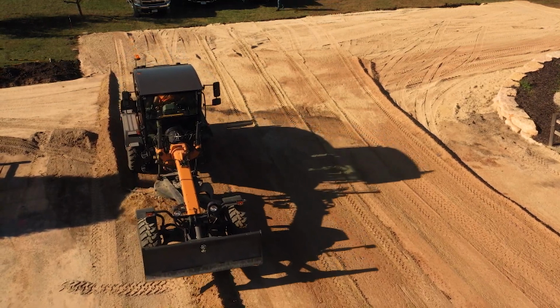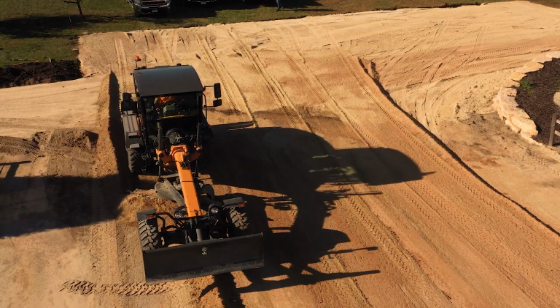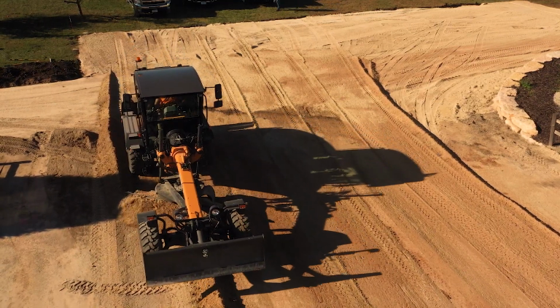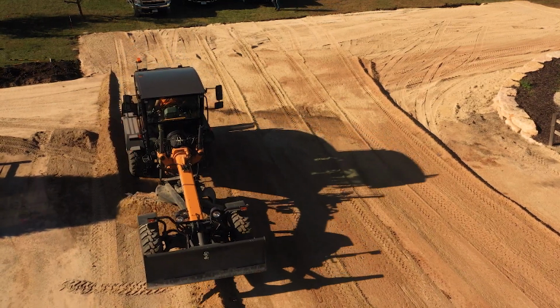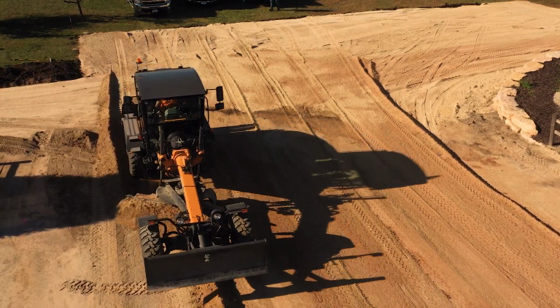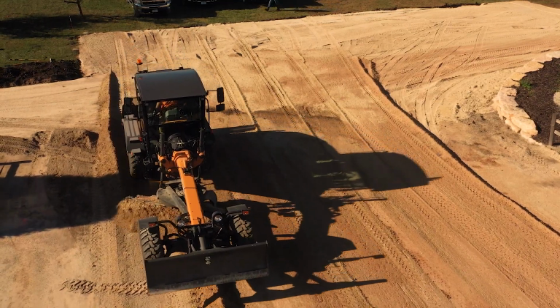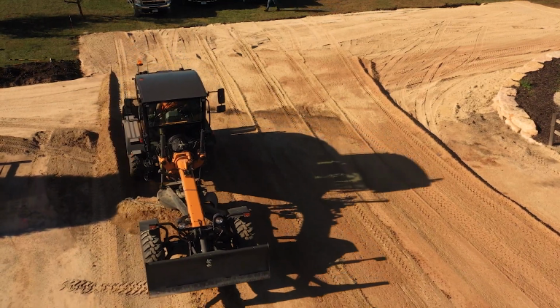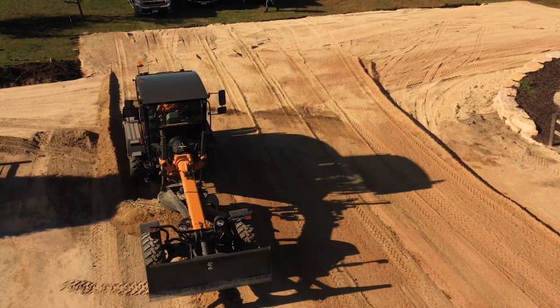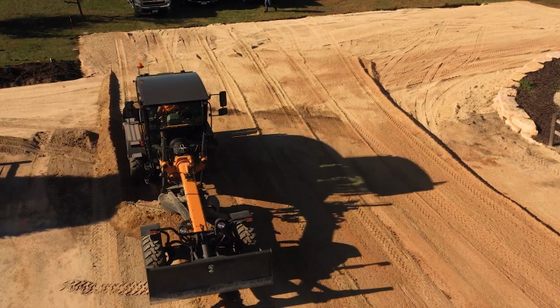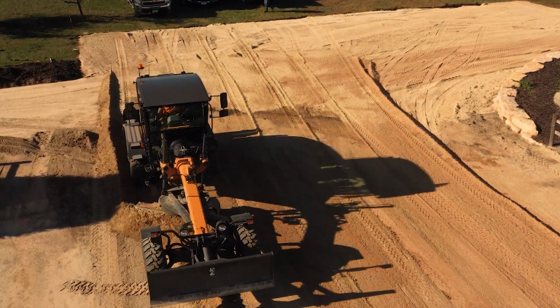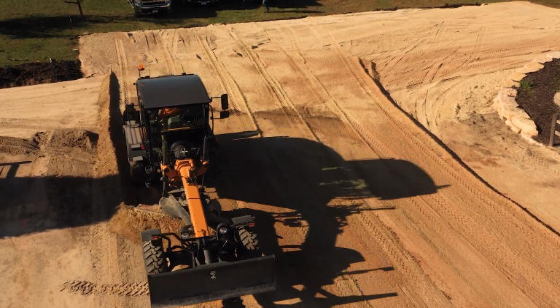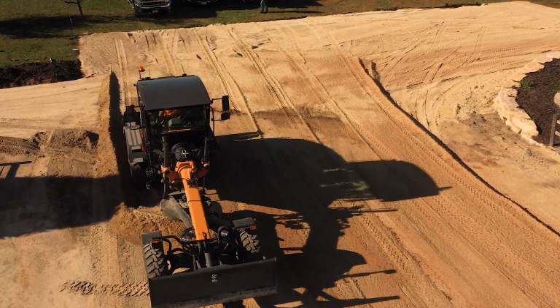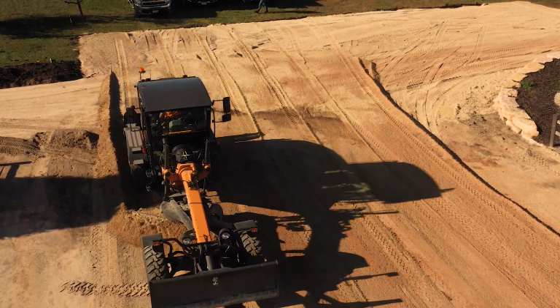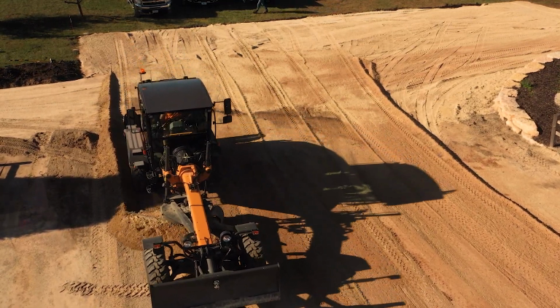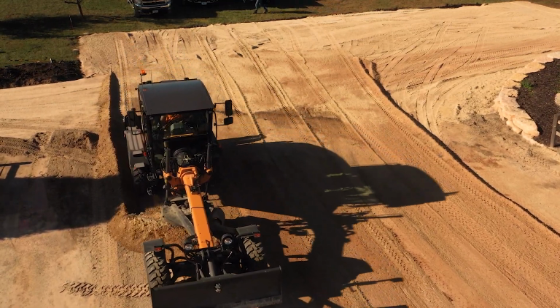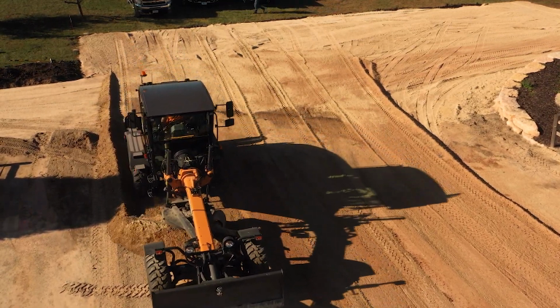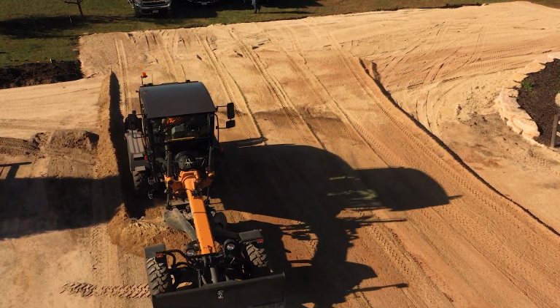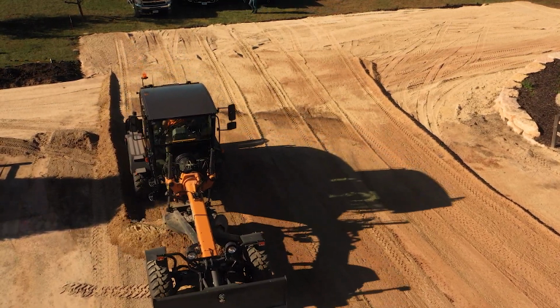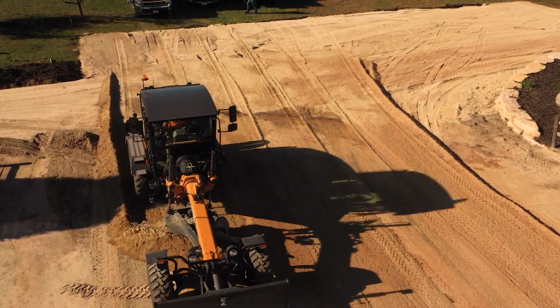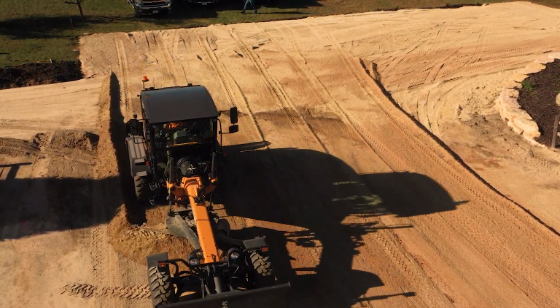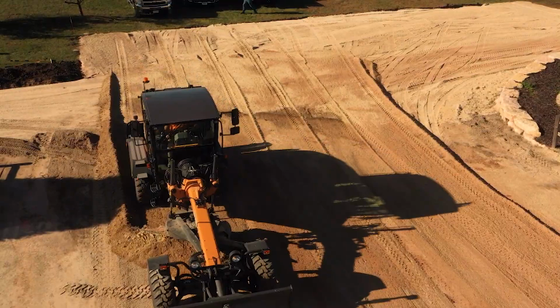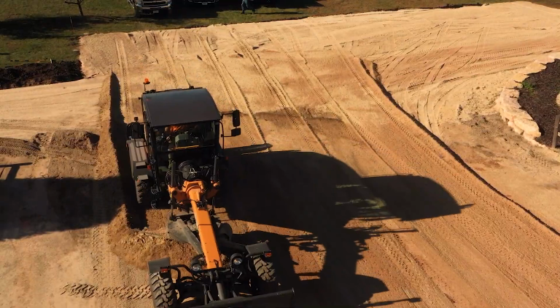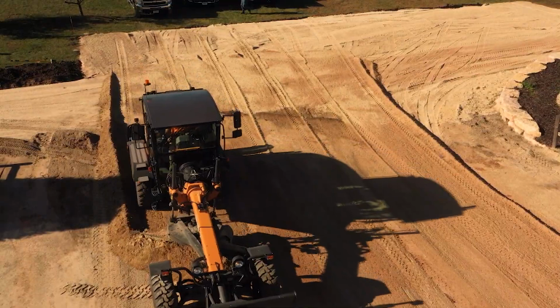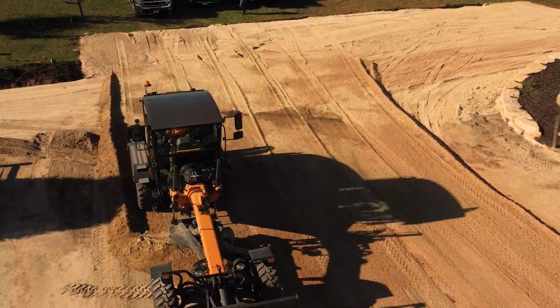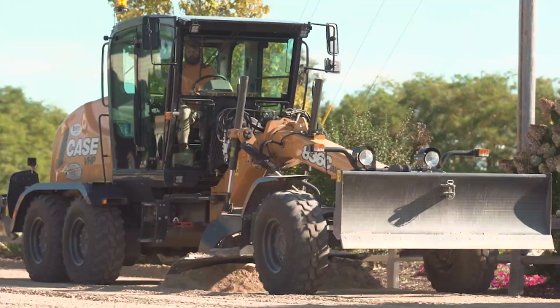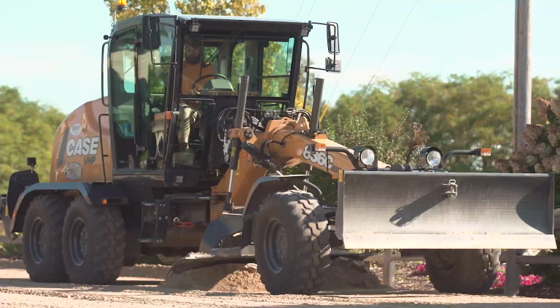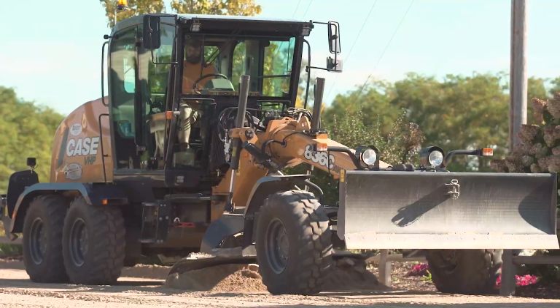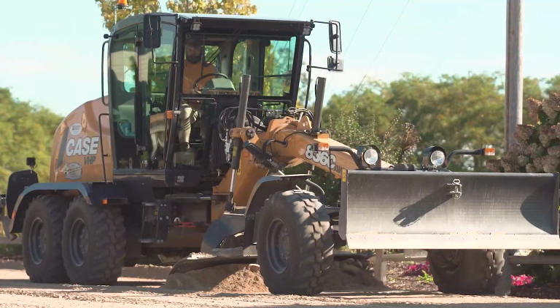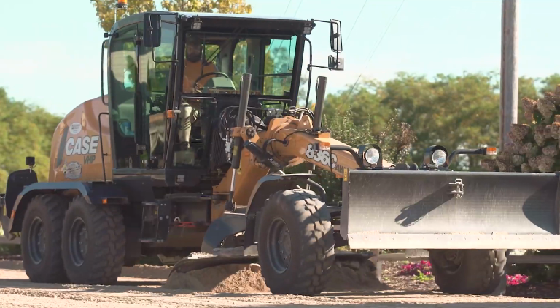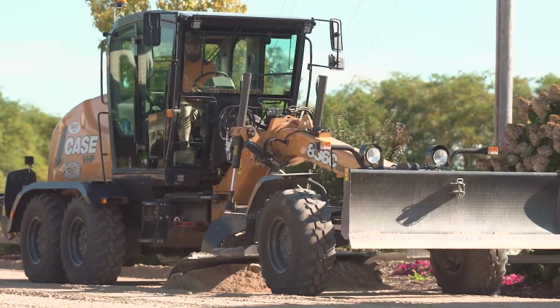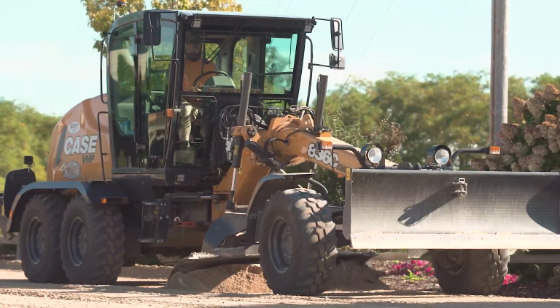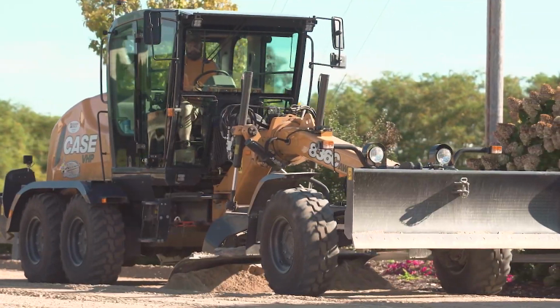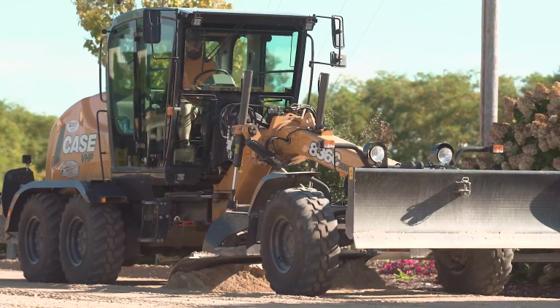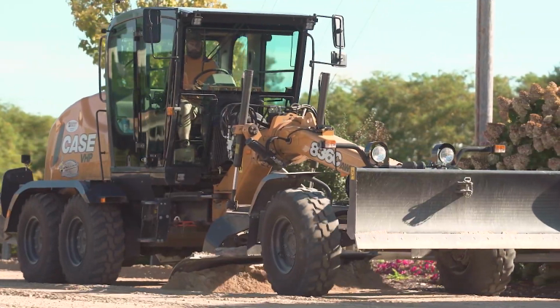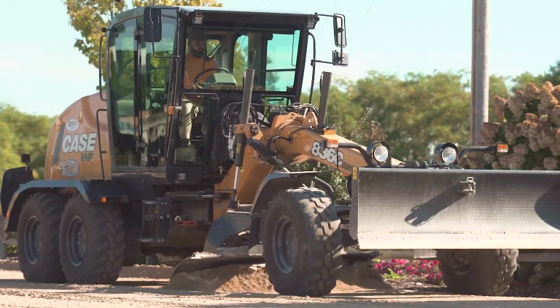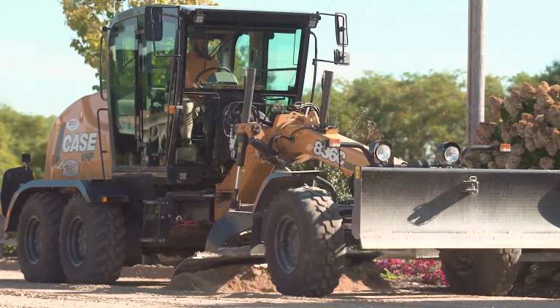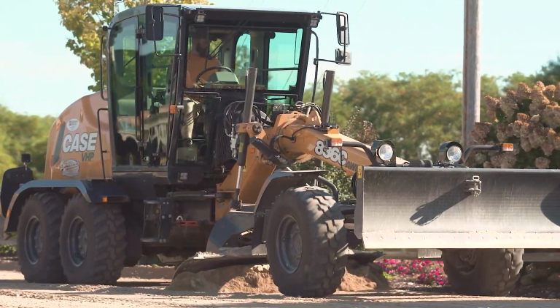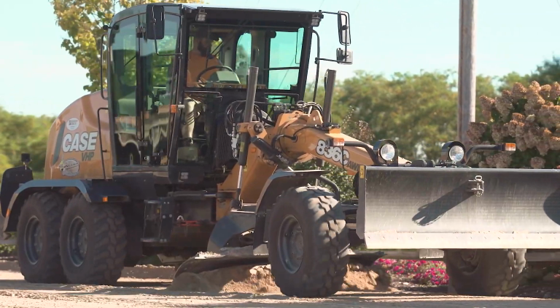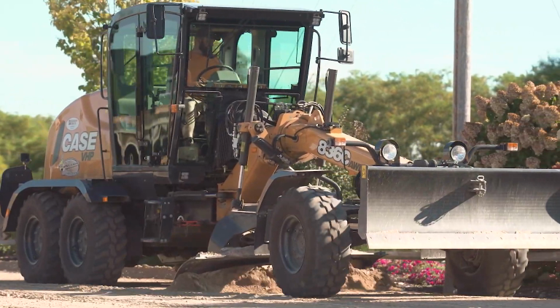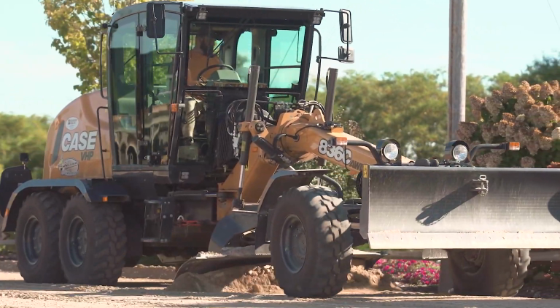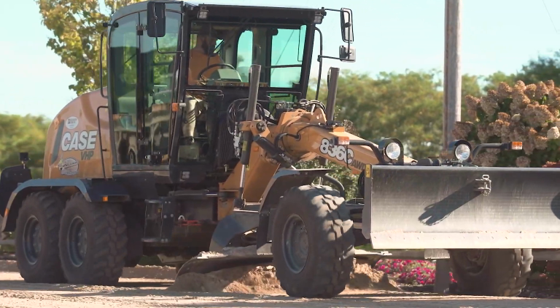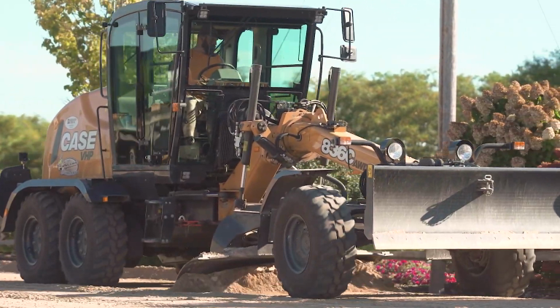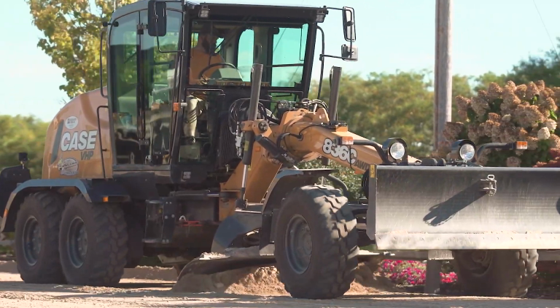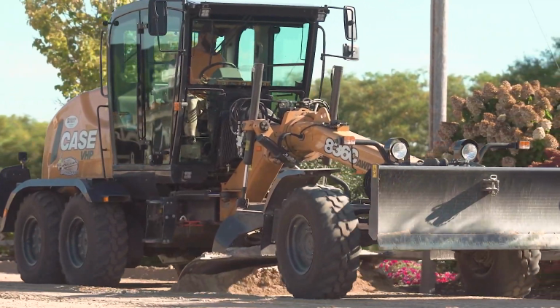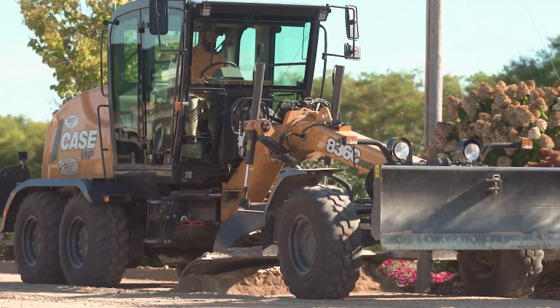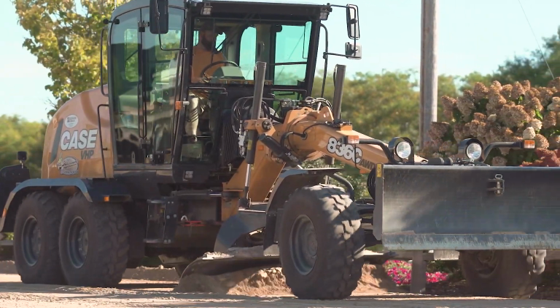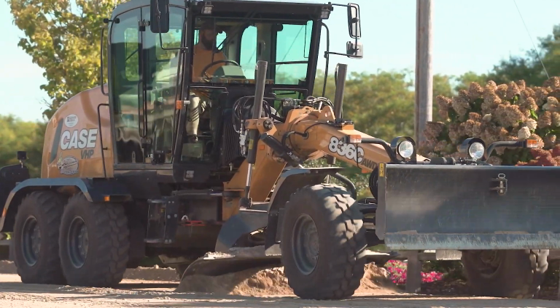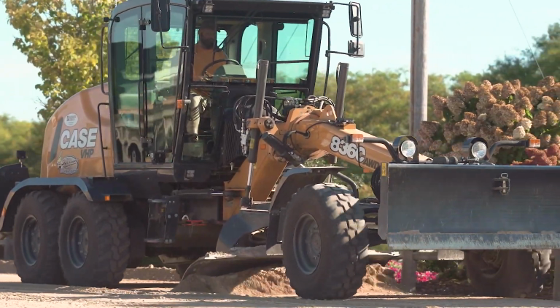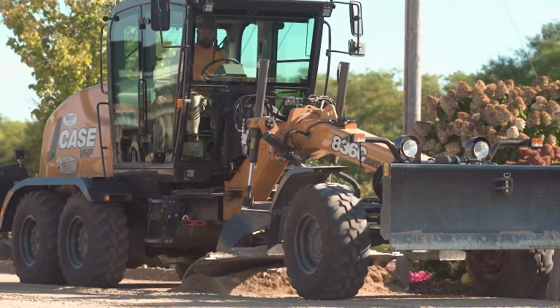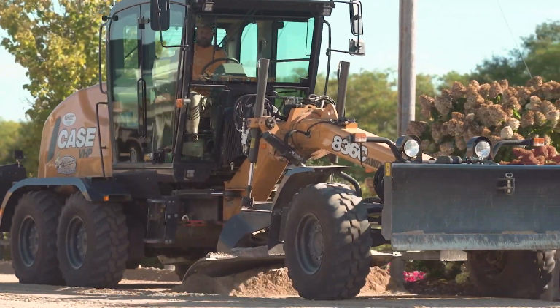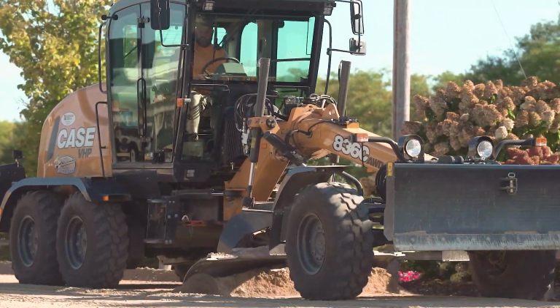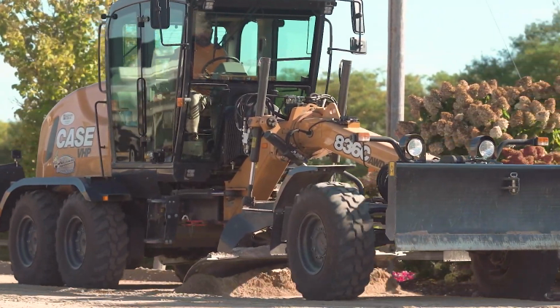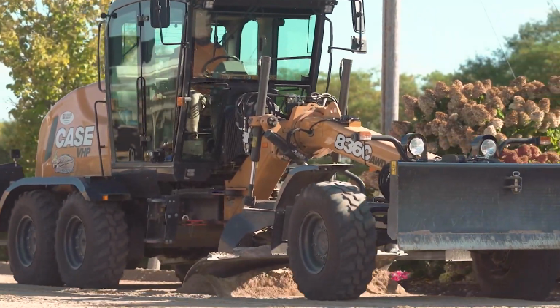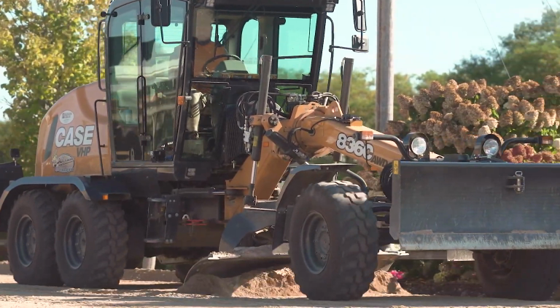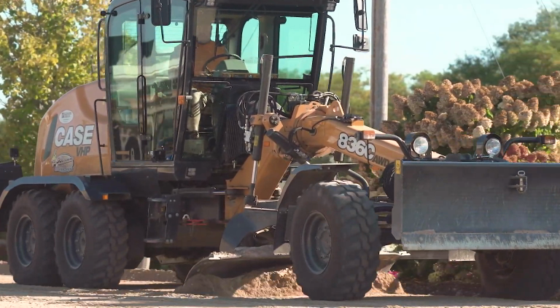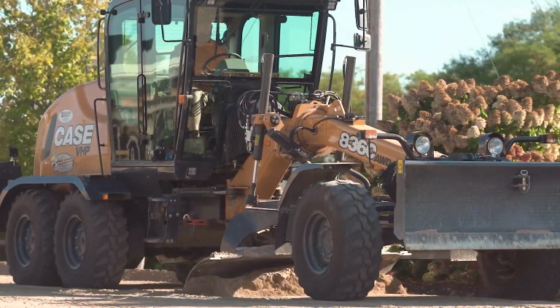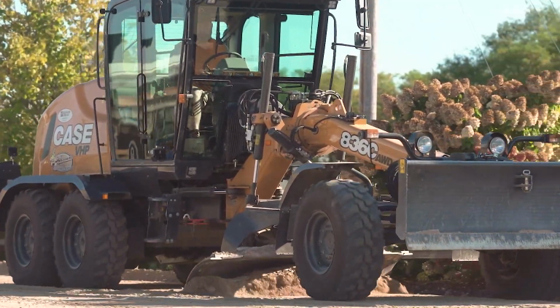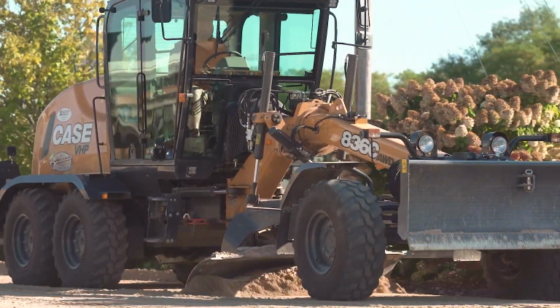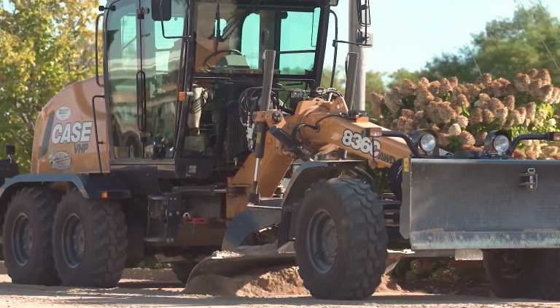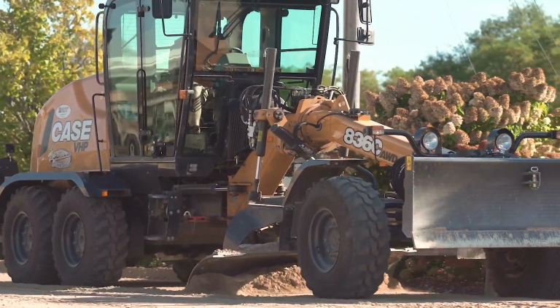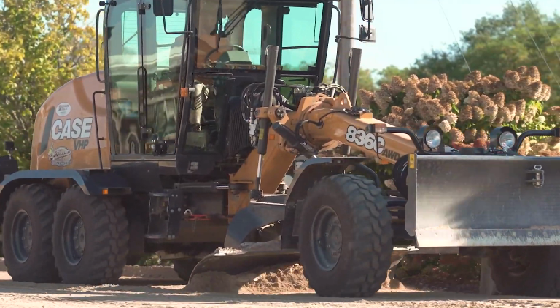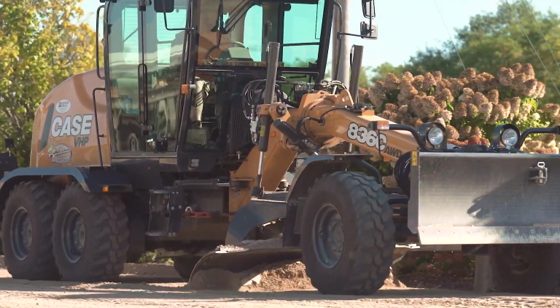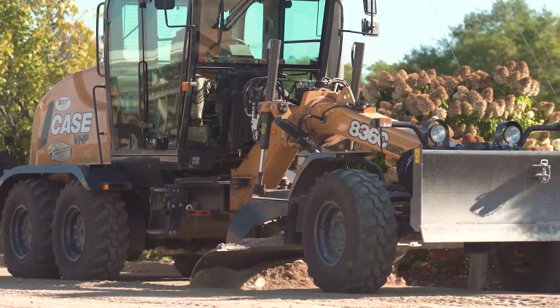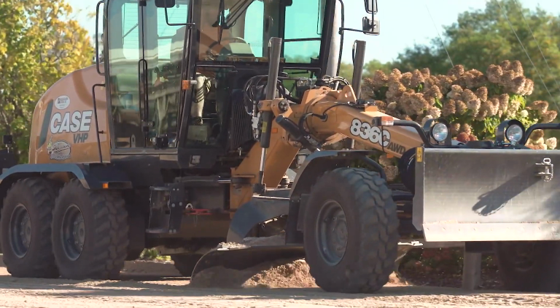The 836 is awesome — enough power, enough weight to the size of machine we need.